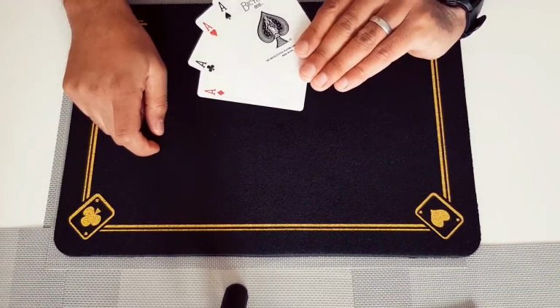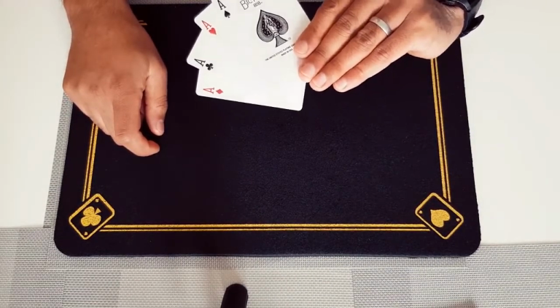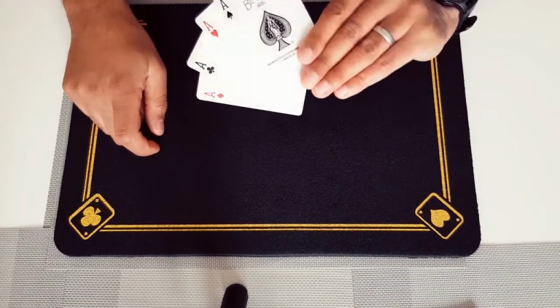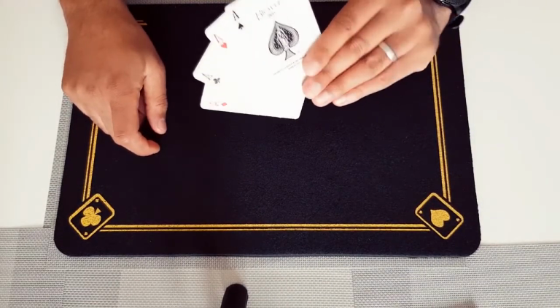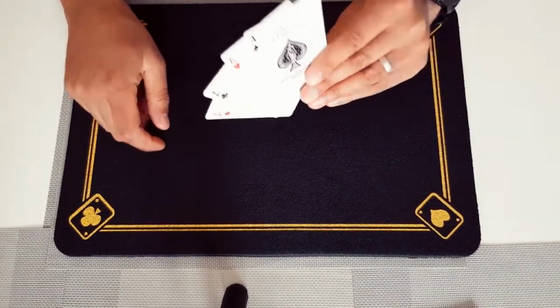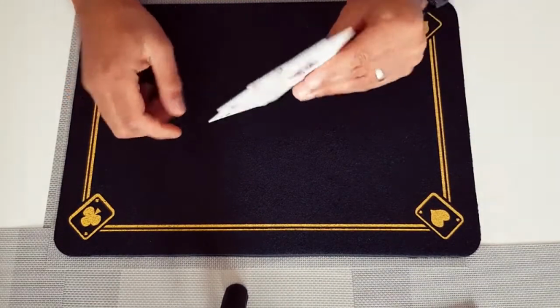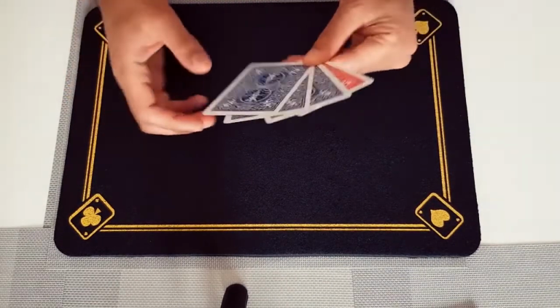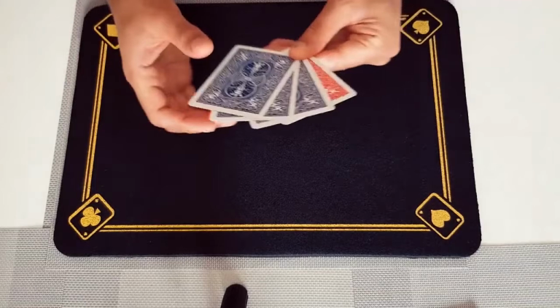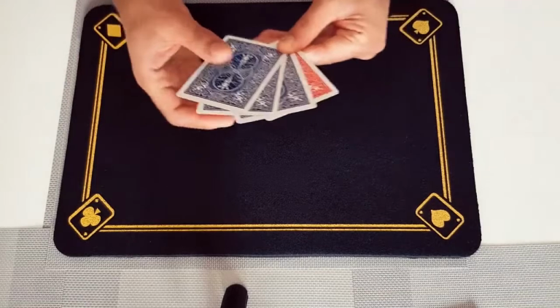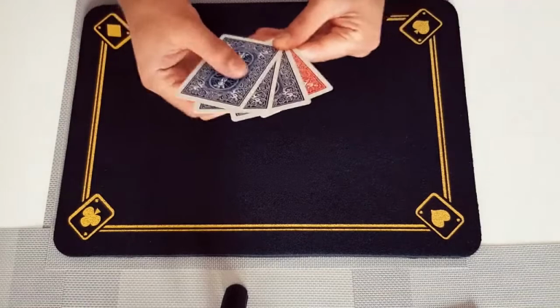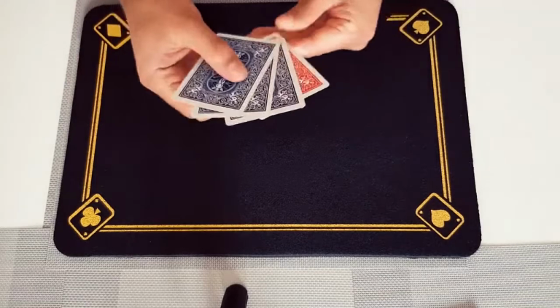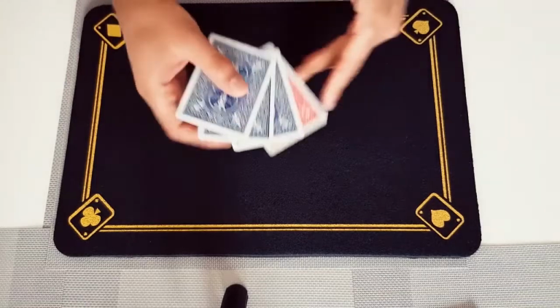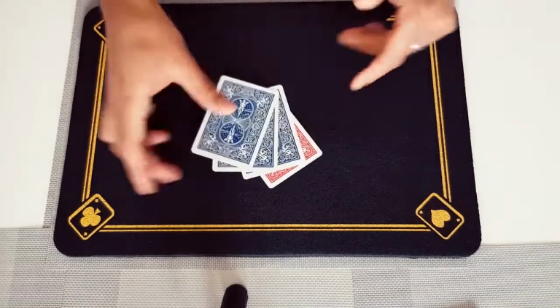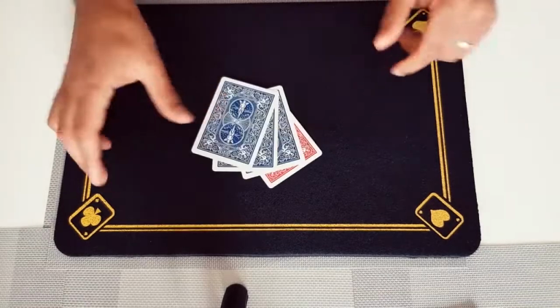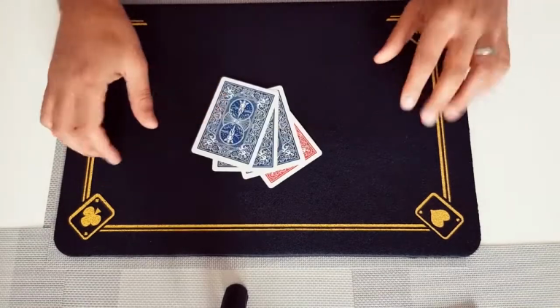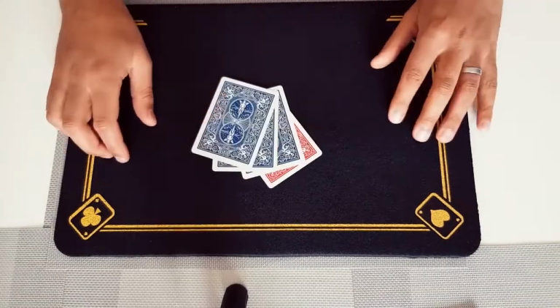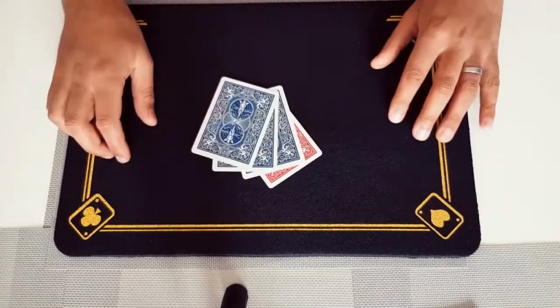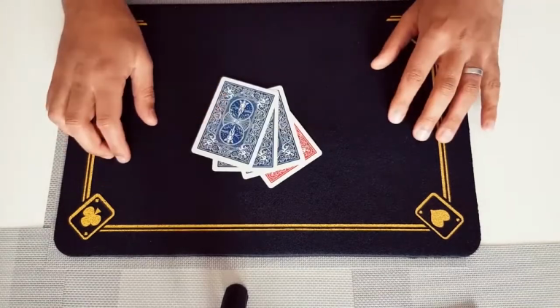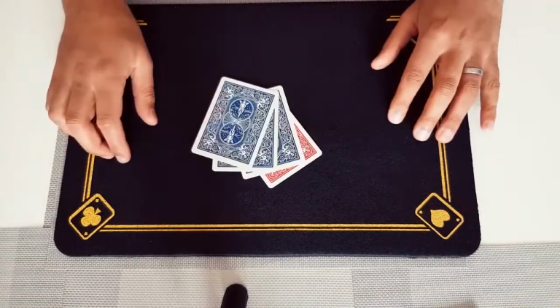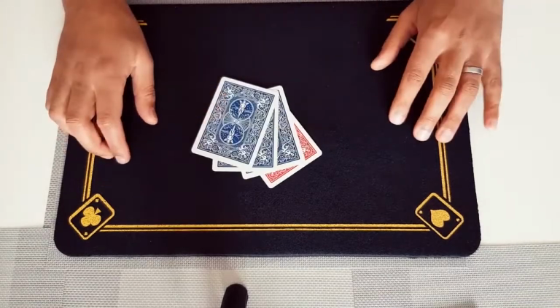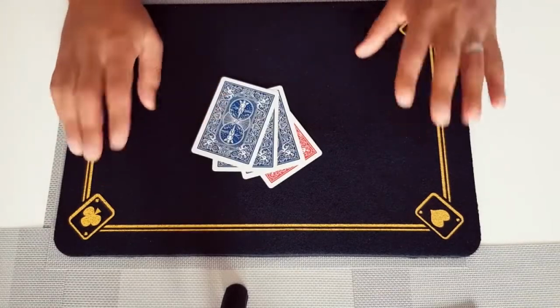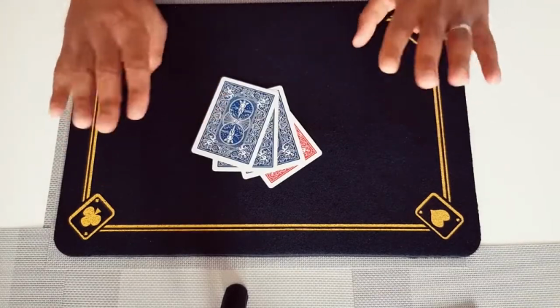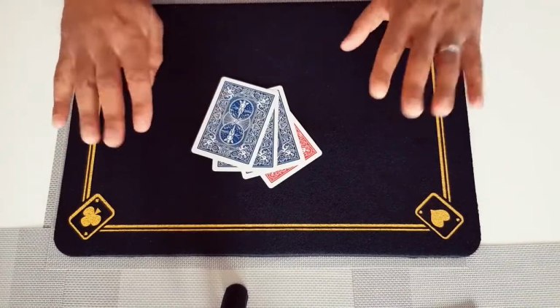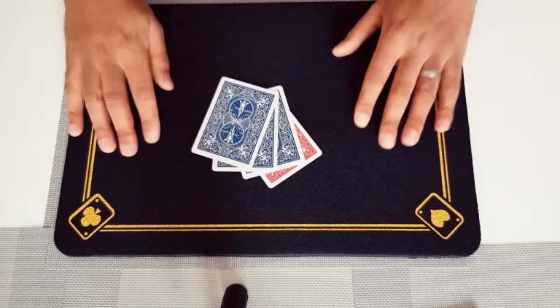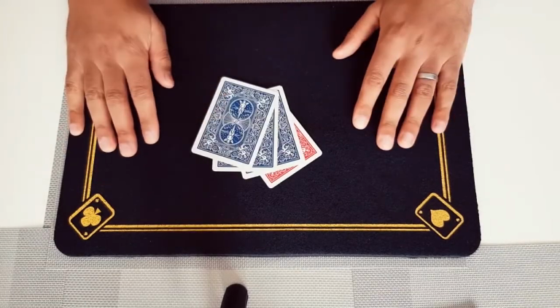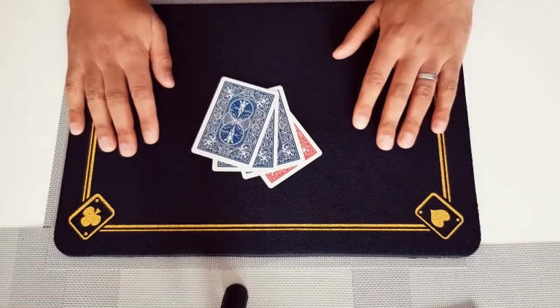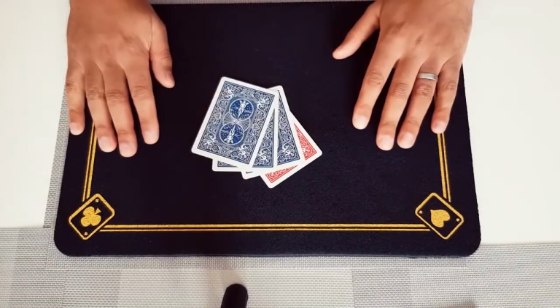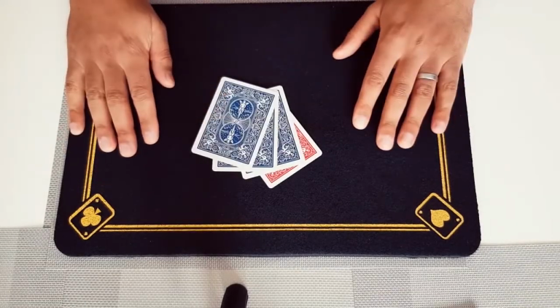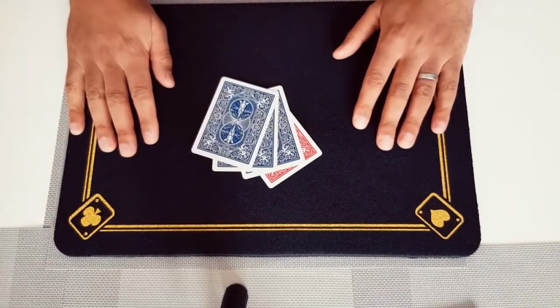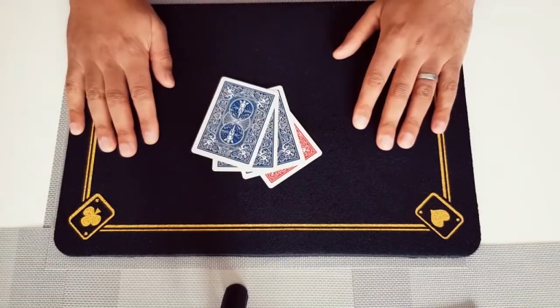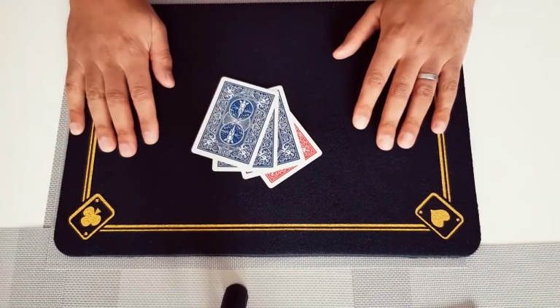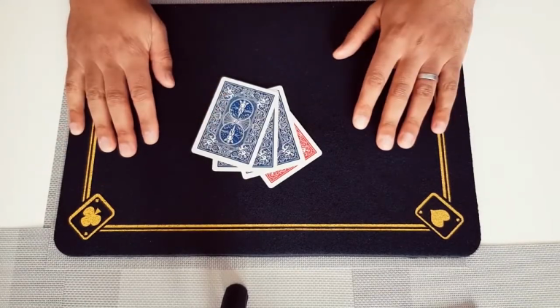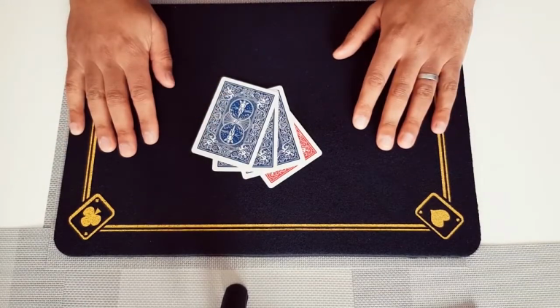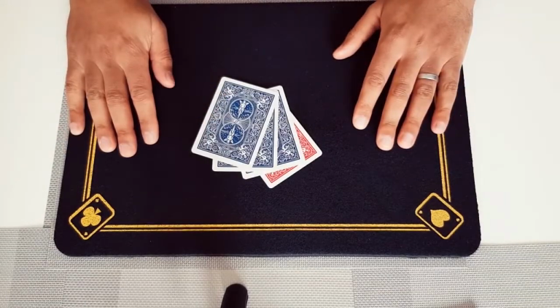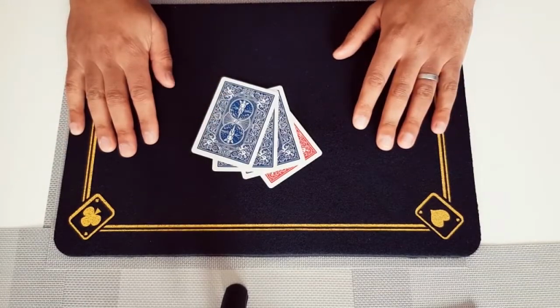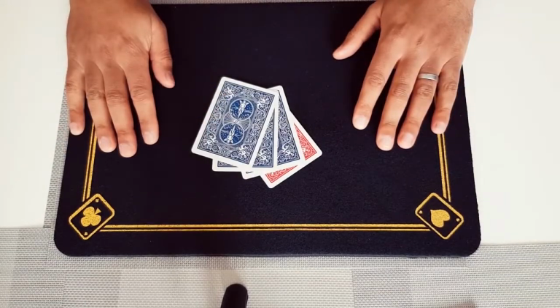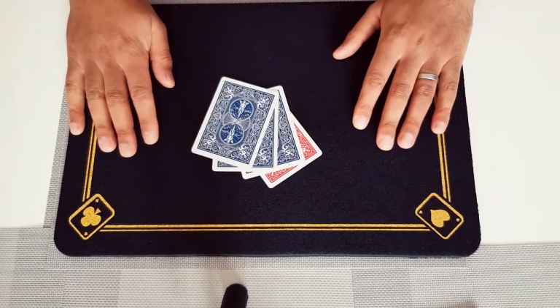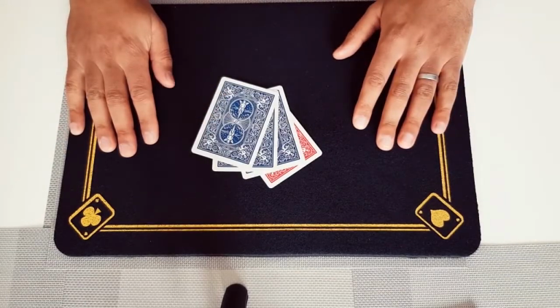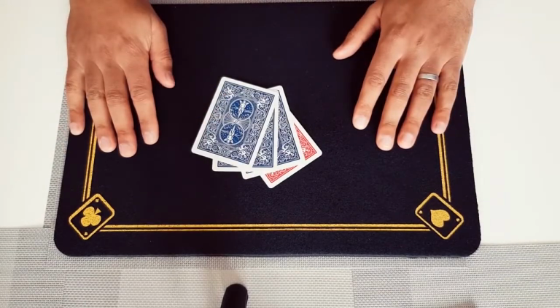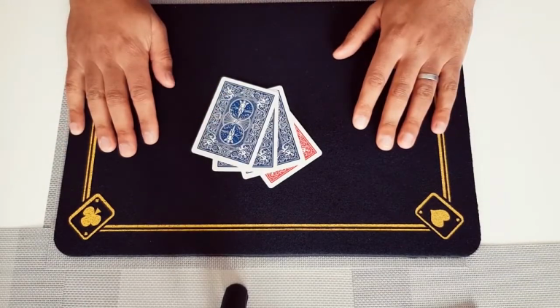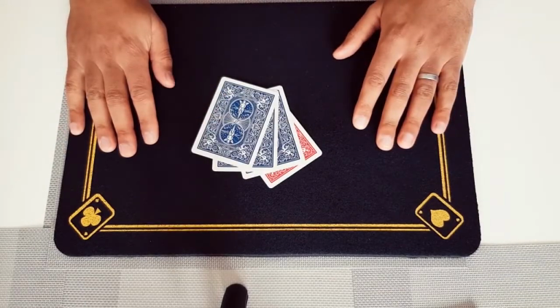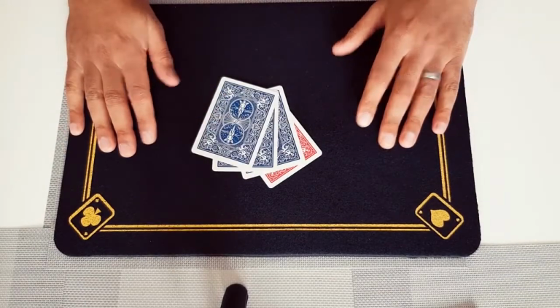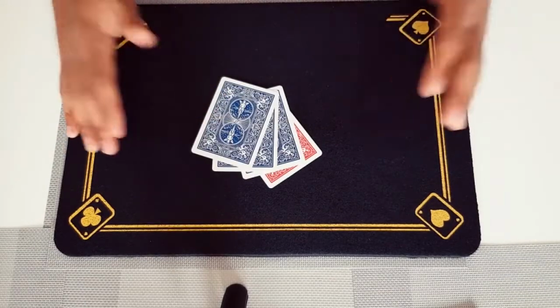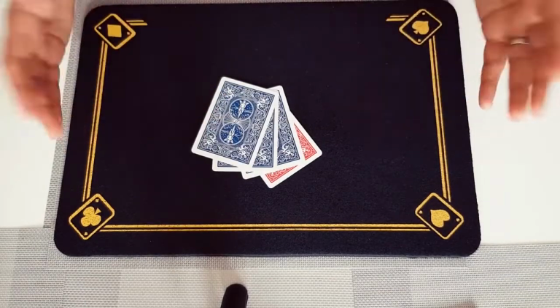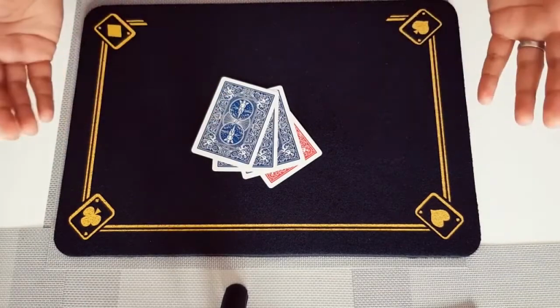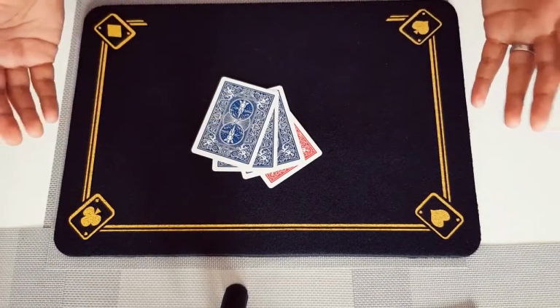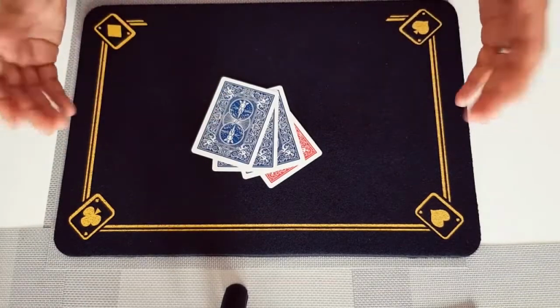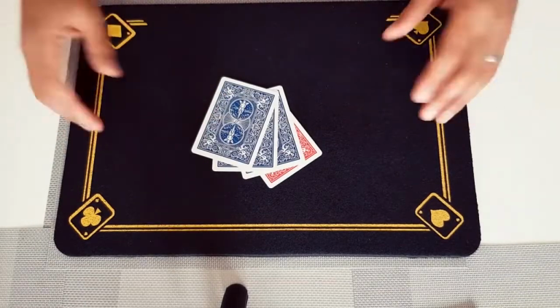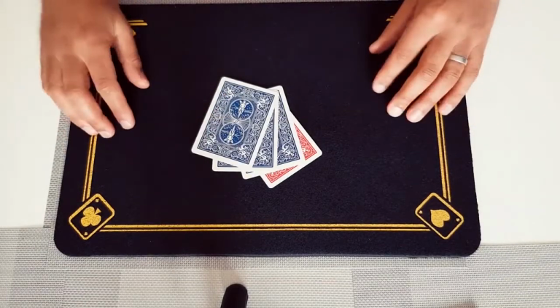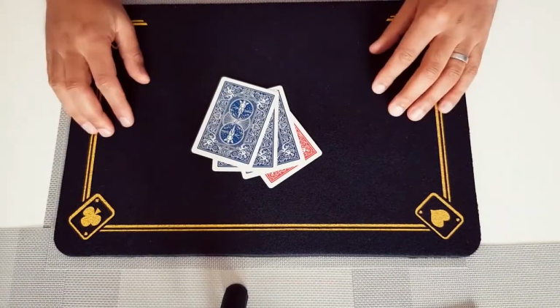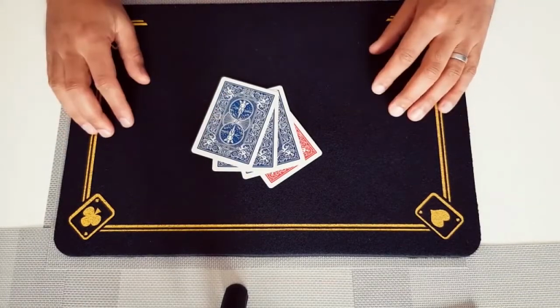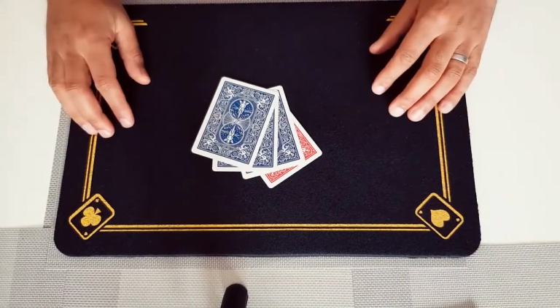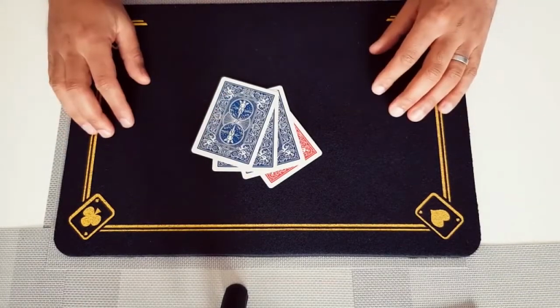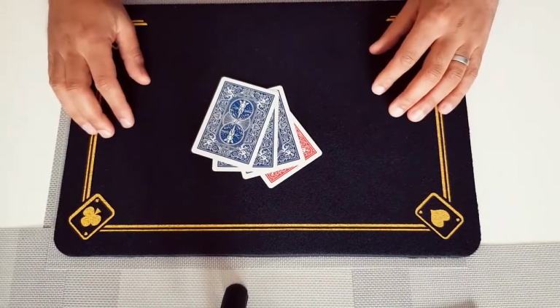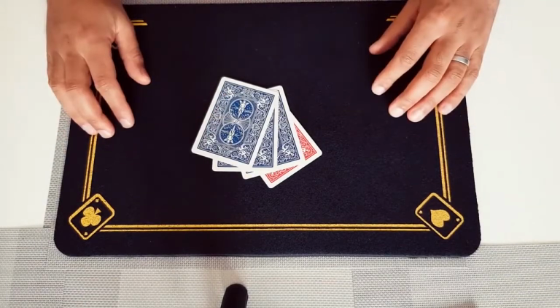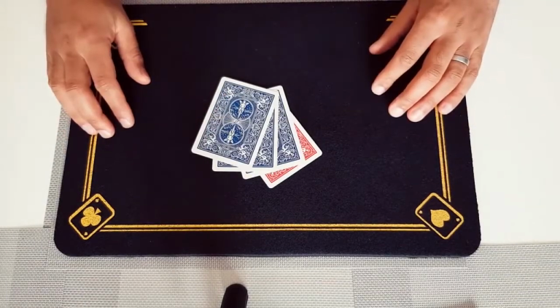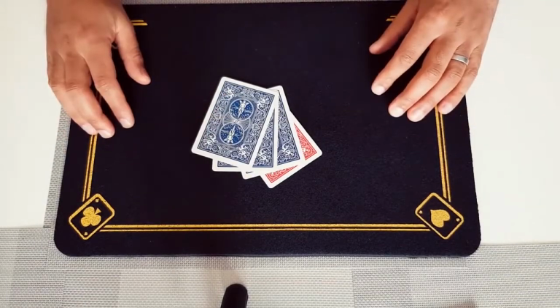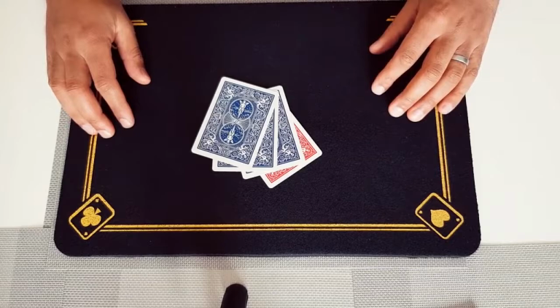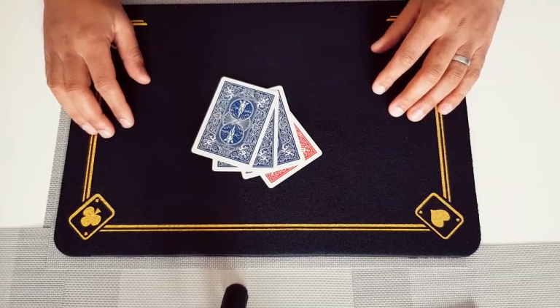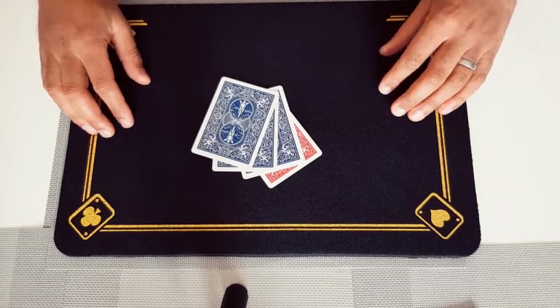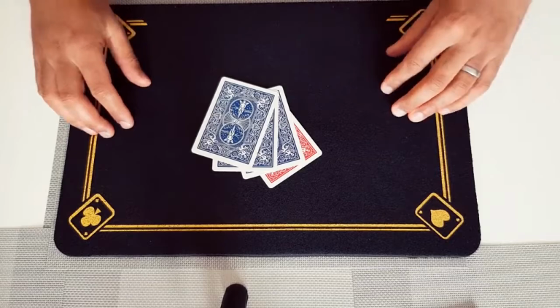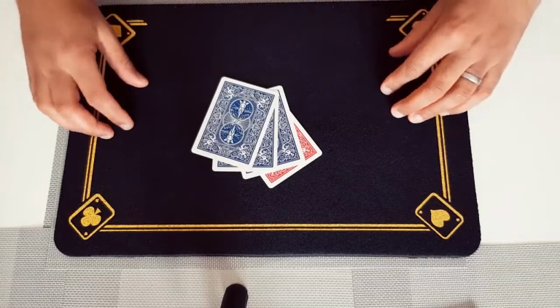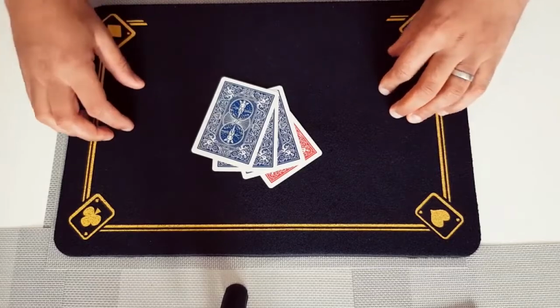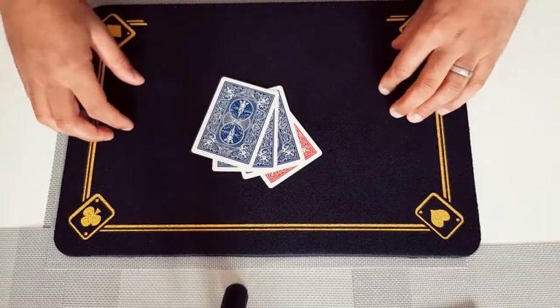And that is Chase. Super easy to do. Only four cards involved. No rough and smooth. No sticky stuff. Fits in your wallet. Great to do. Thank you.